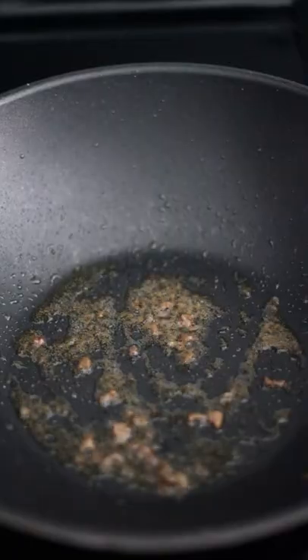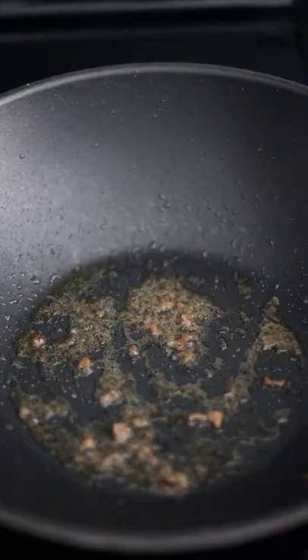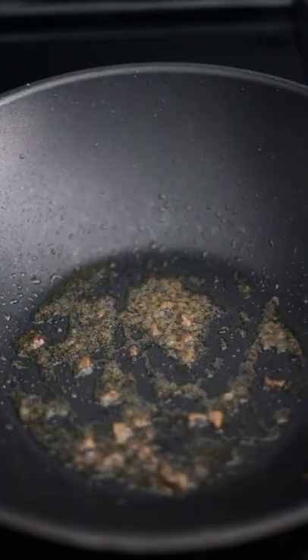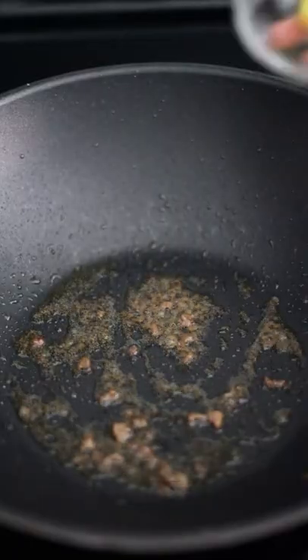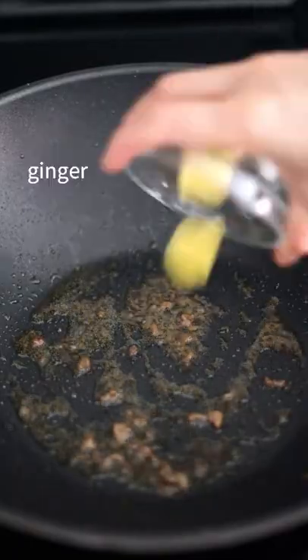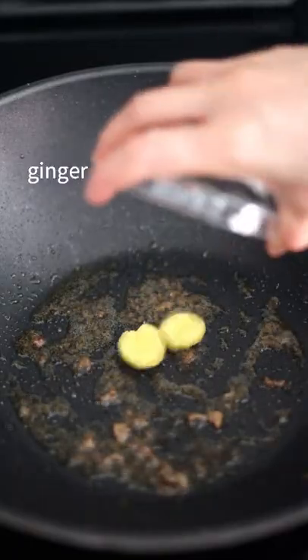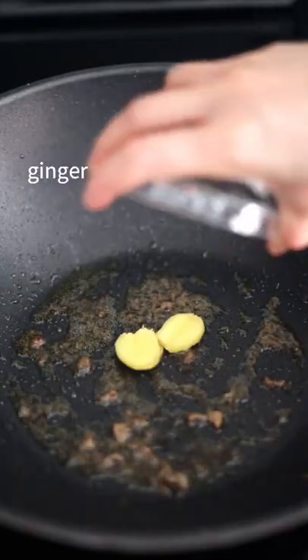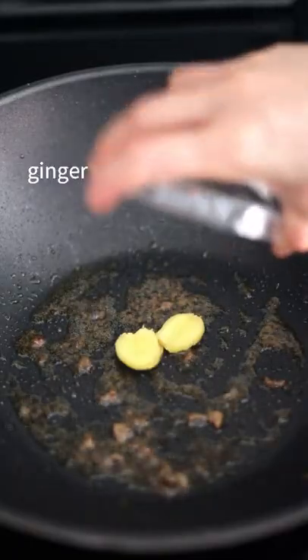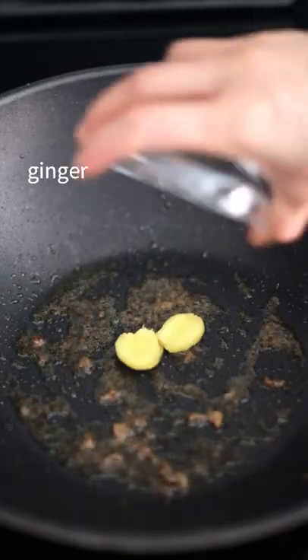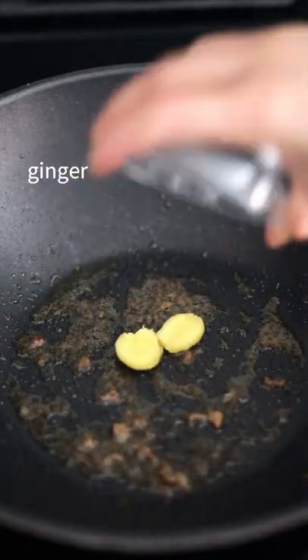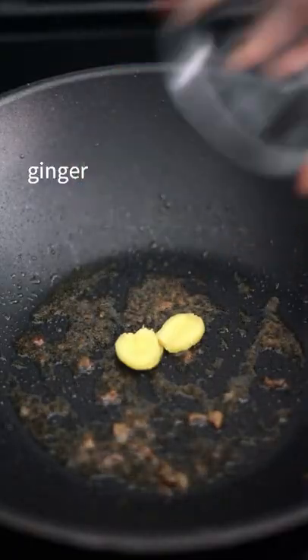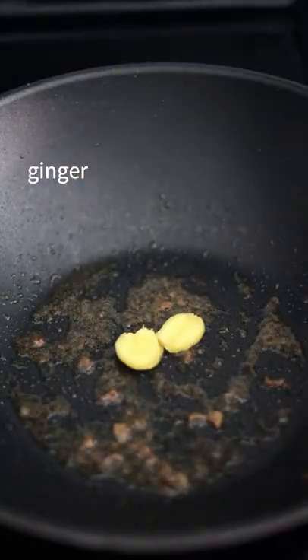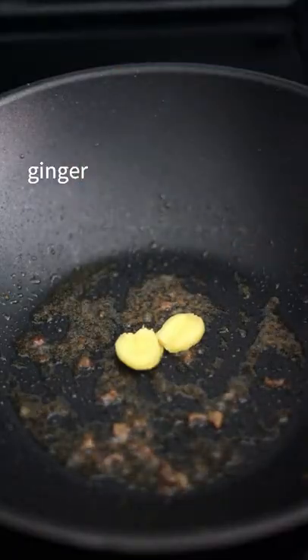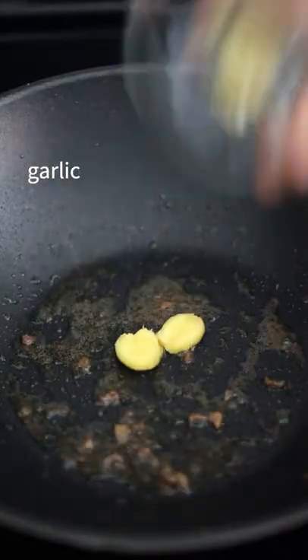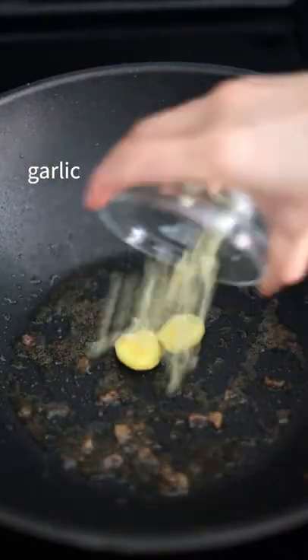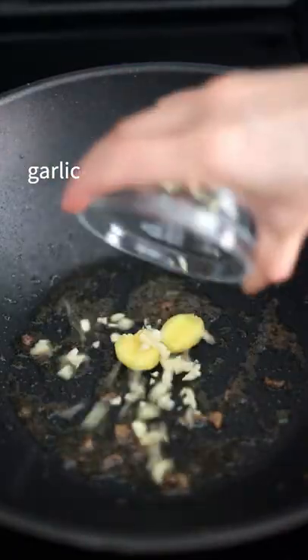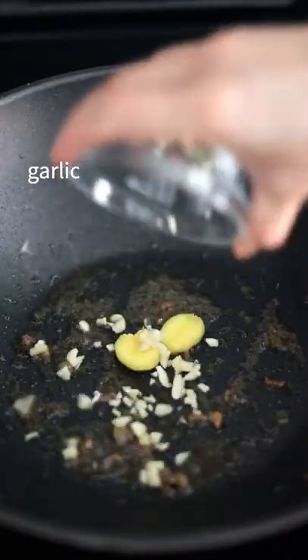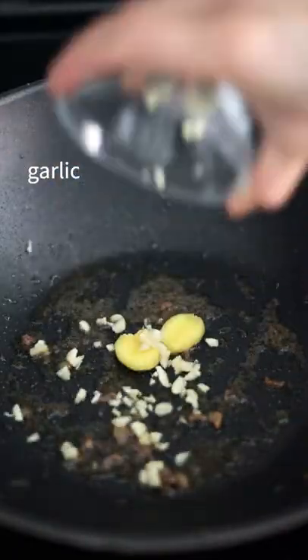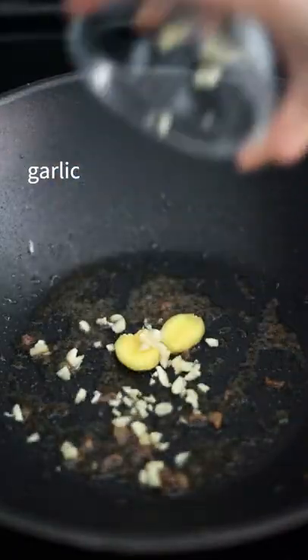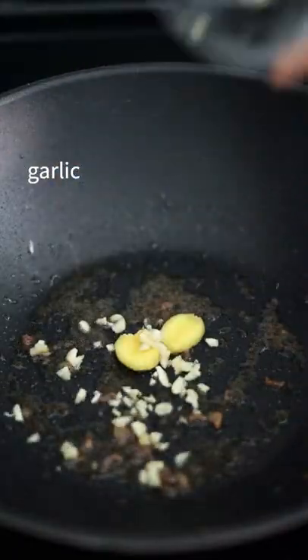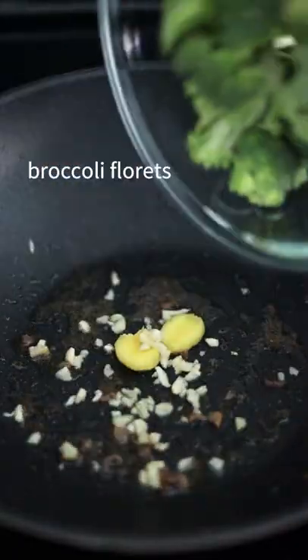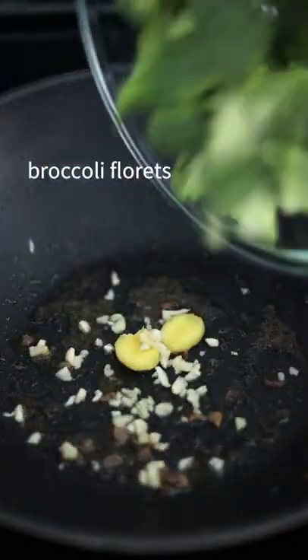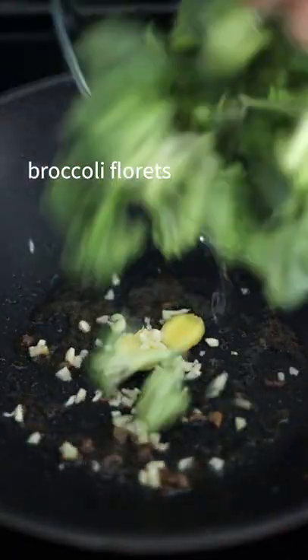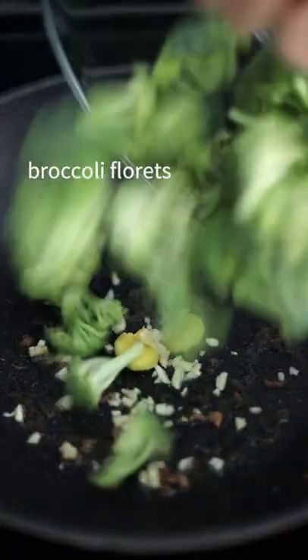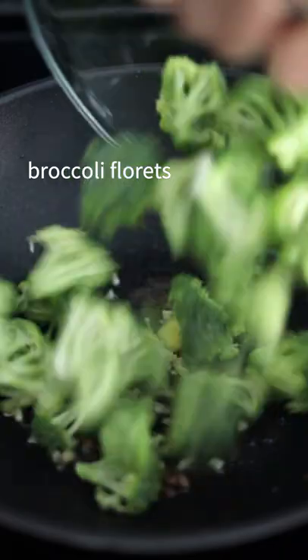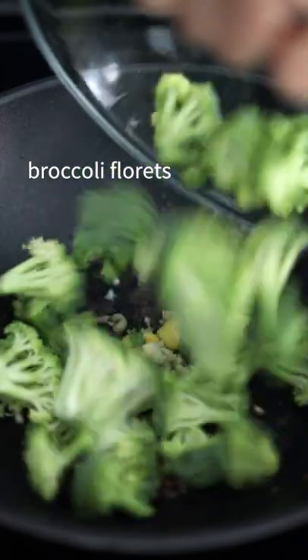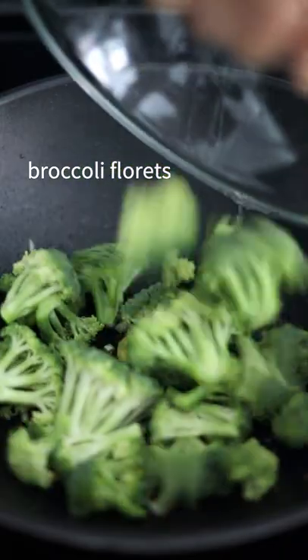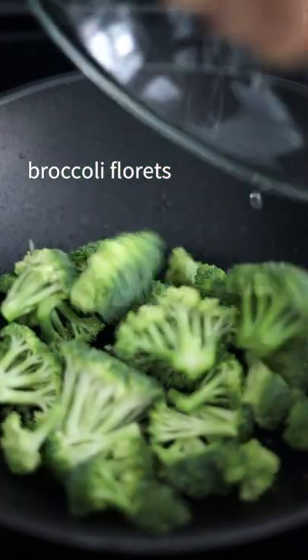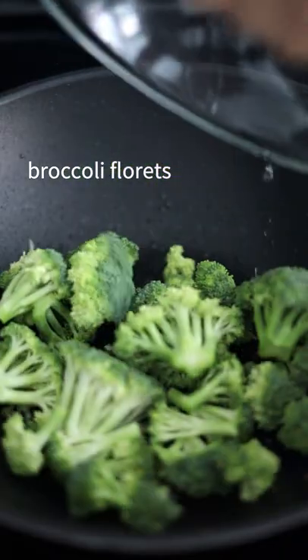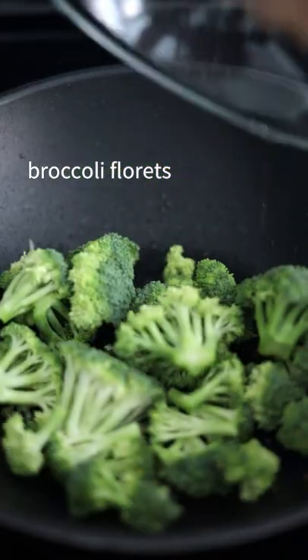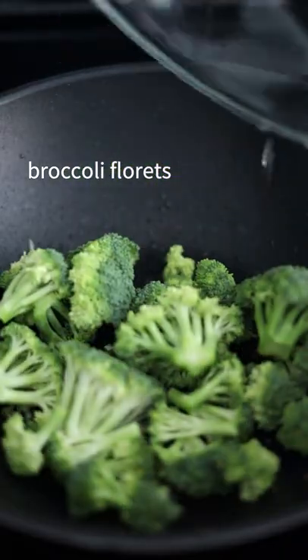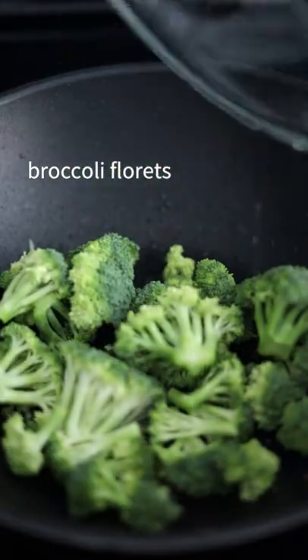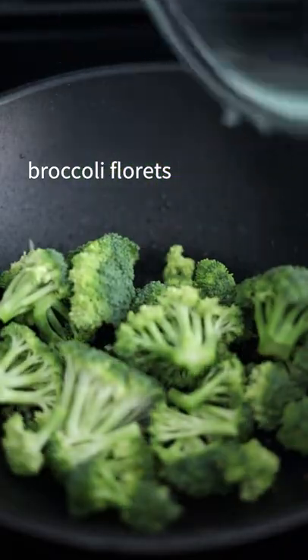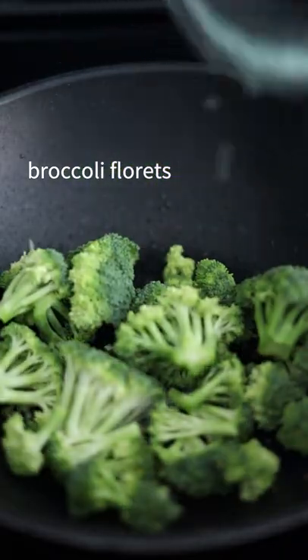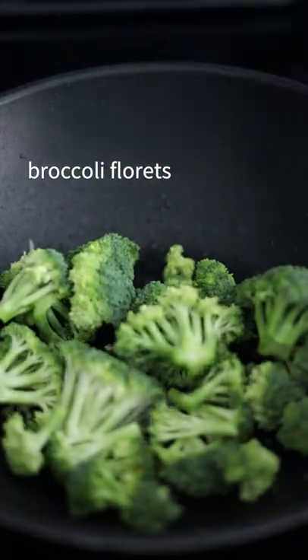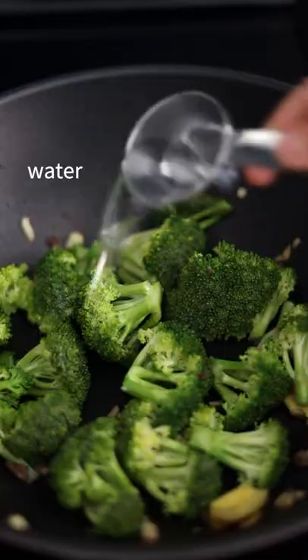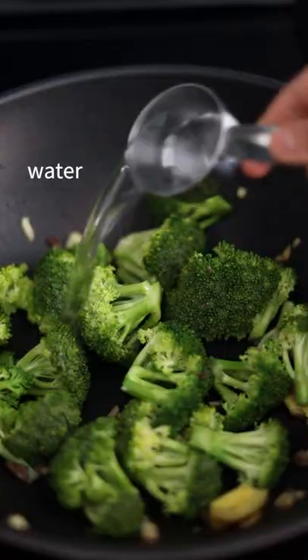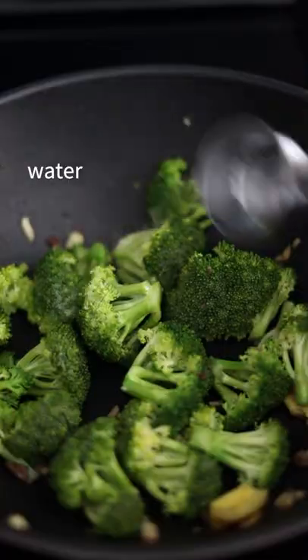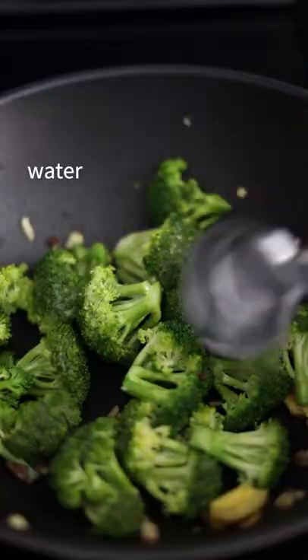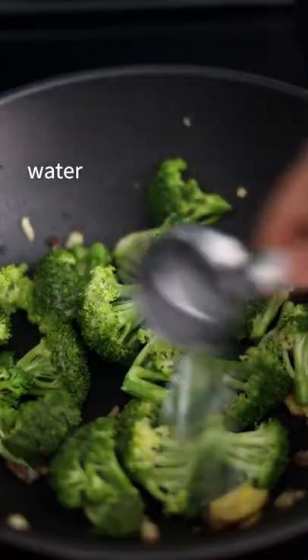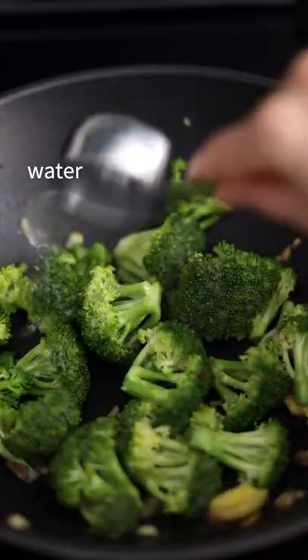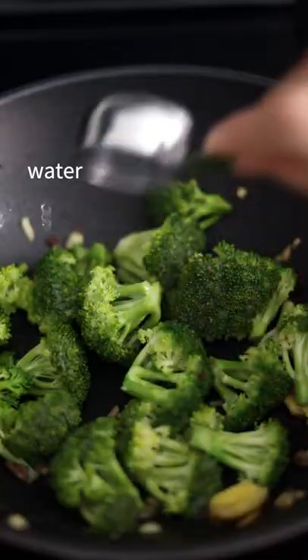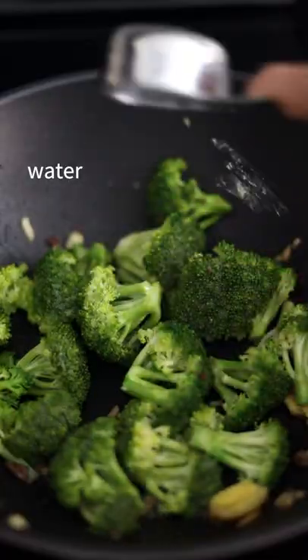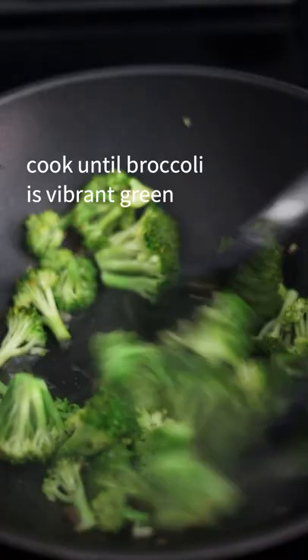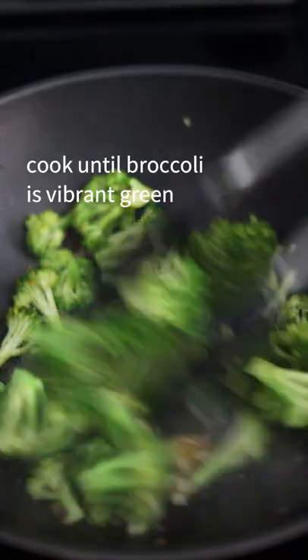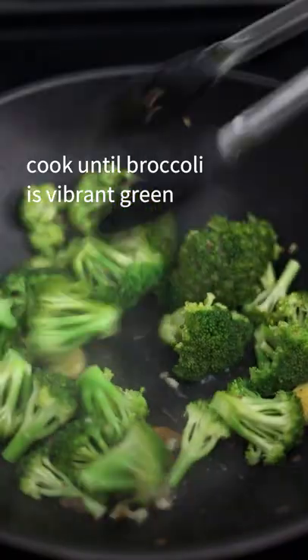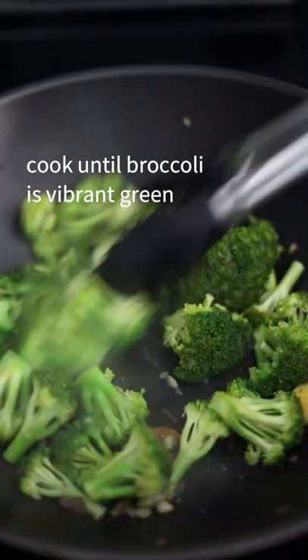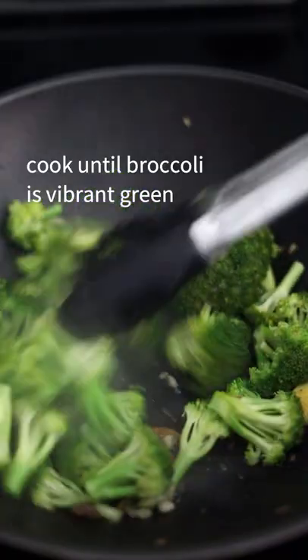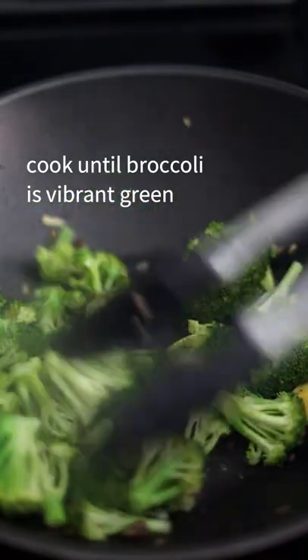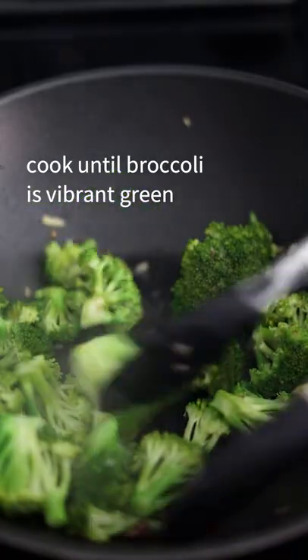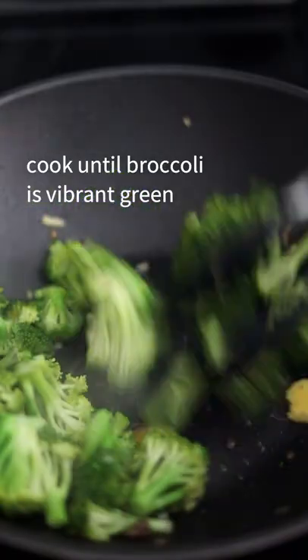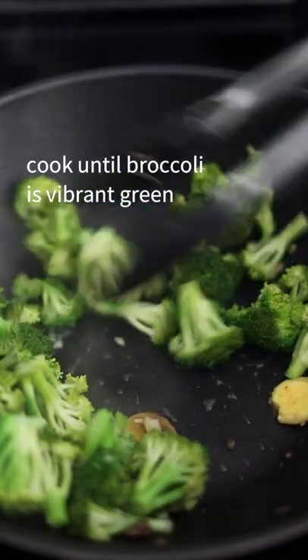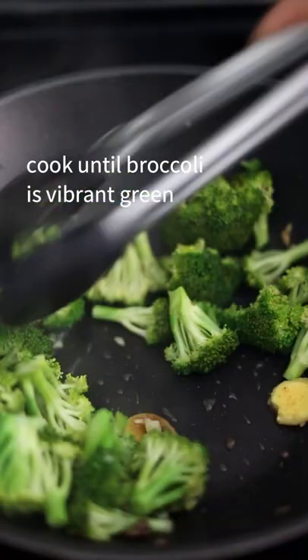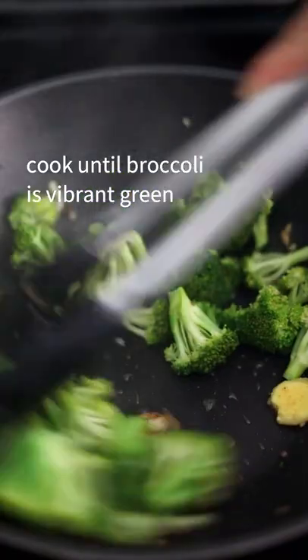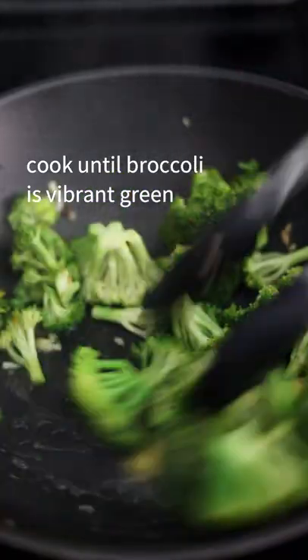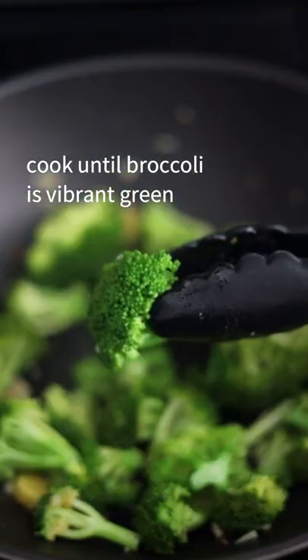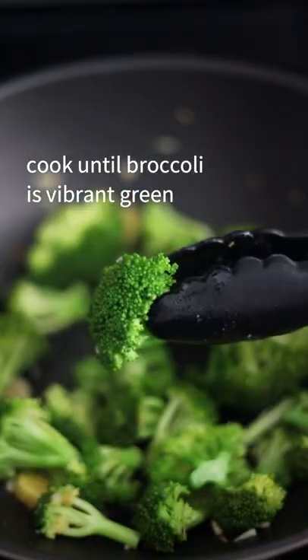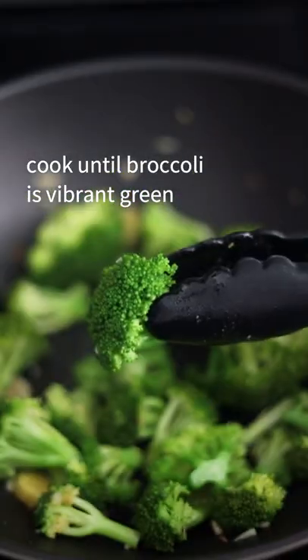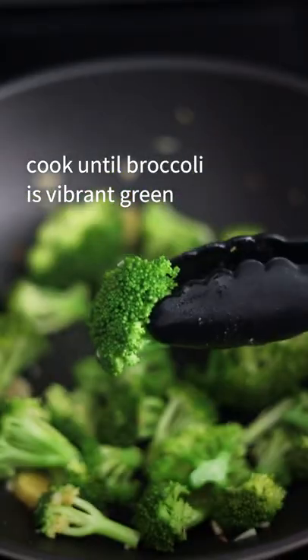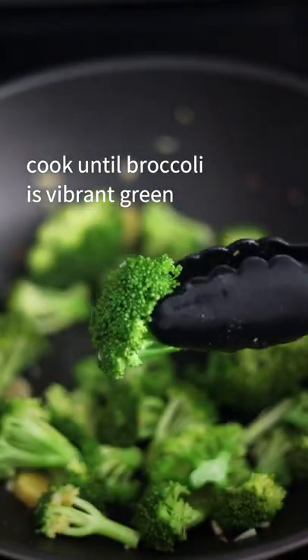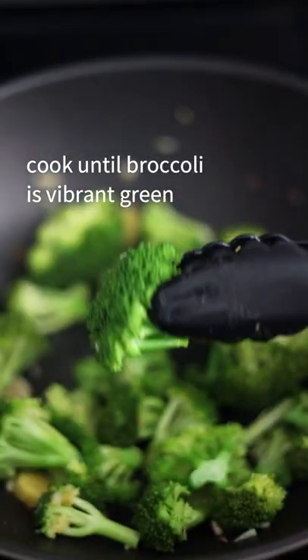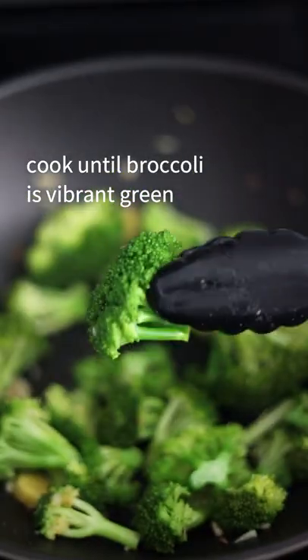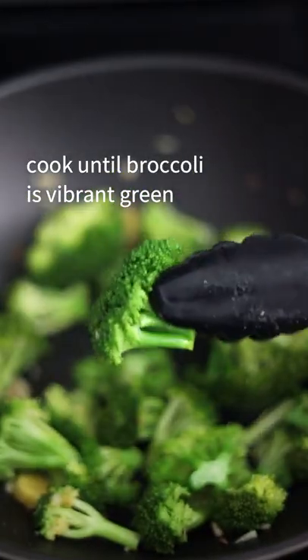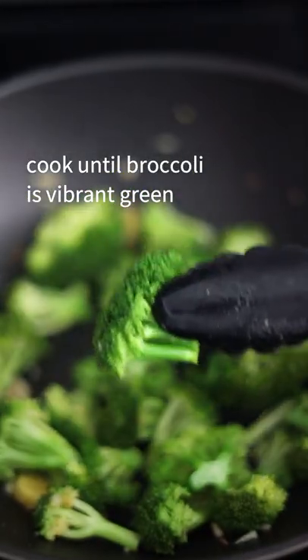Then add ginger, garlic, and broccoli florets with a splash of water. Cook until broccoli is vibrant green.